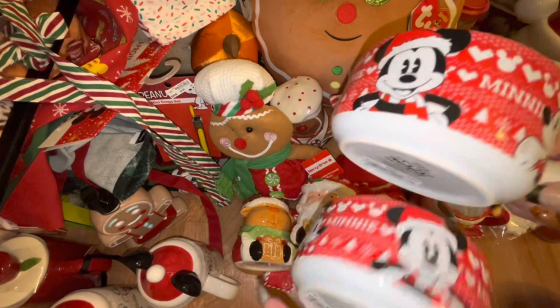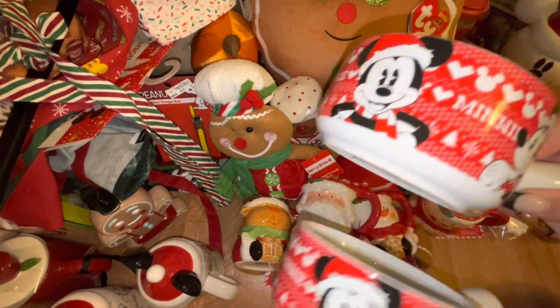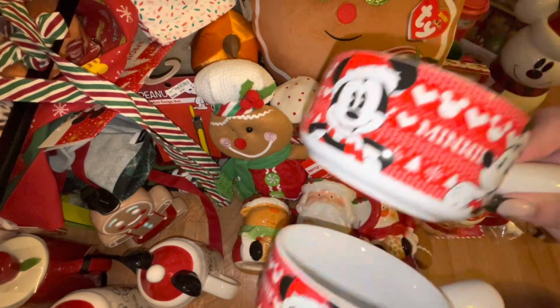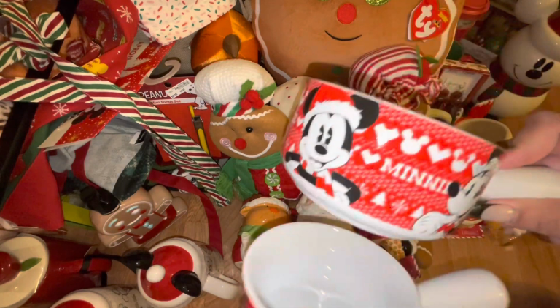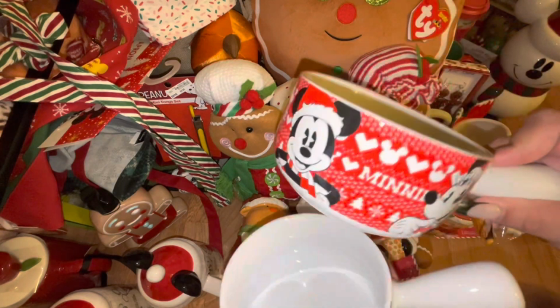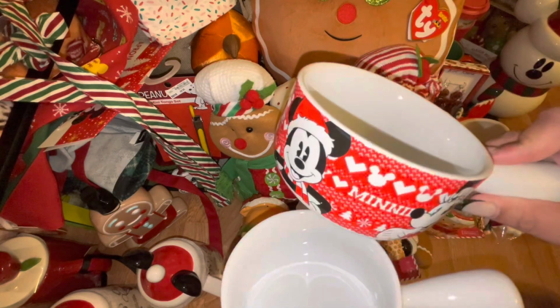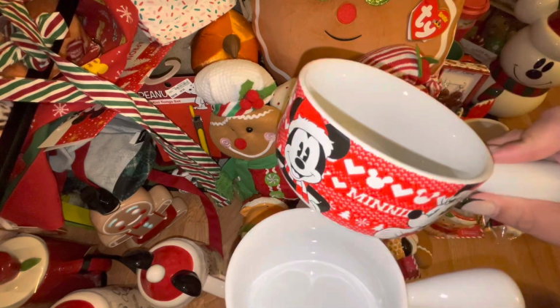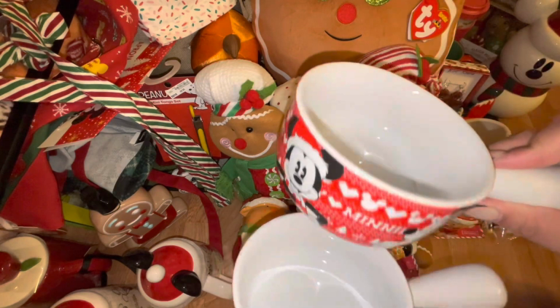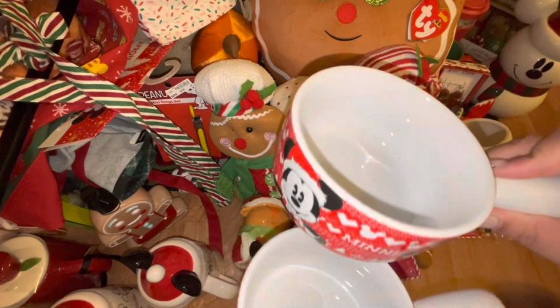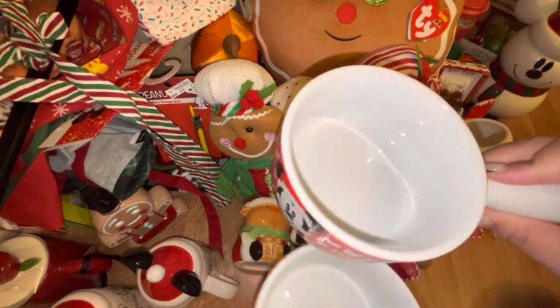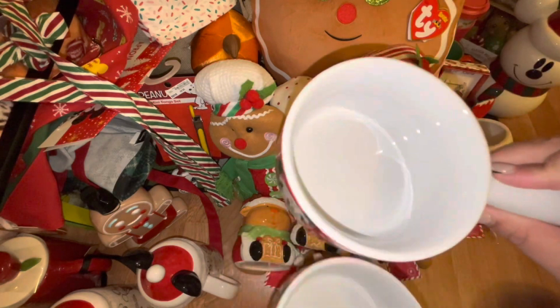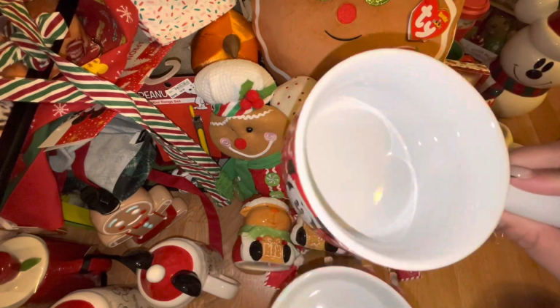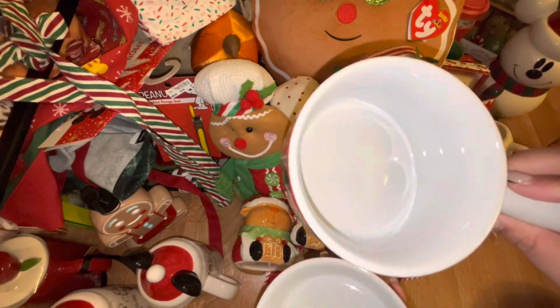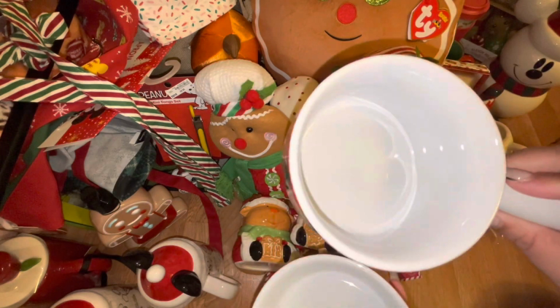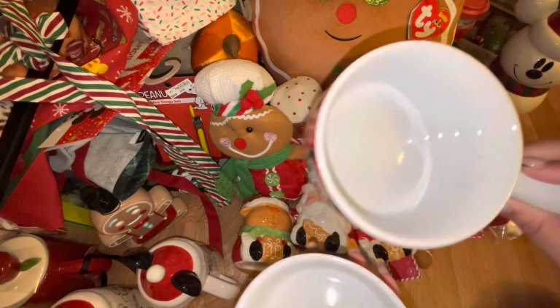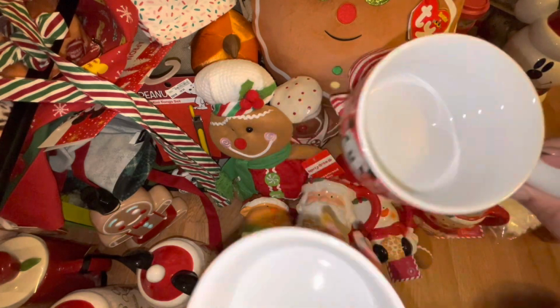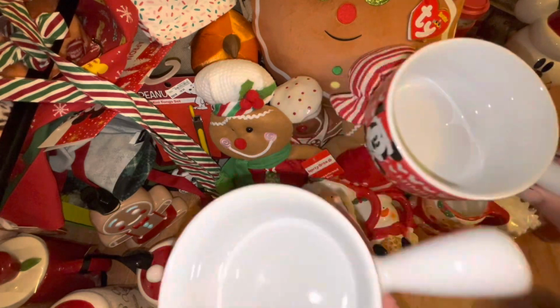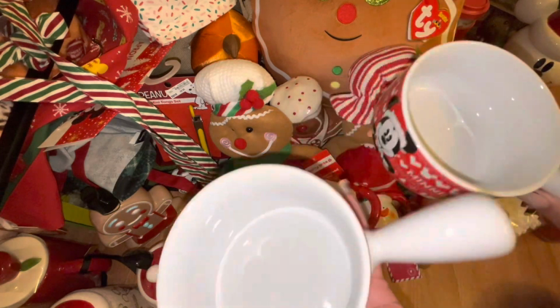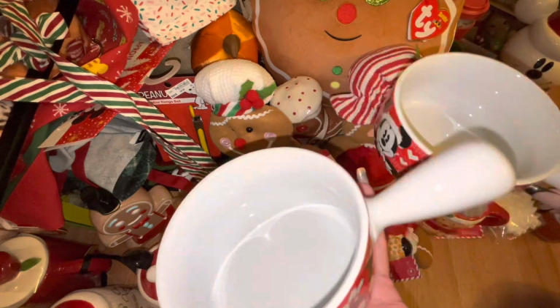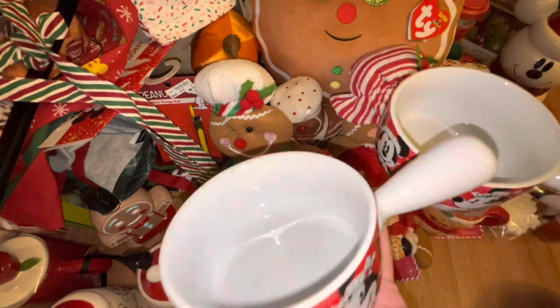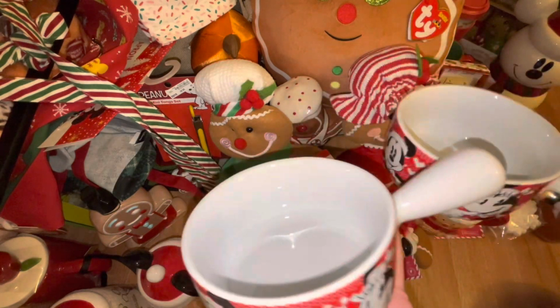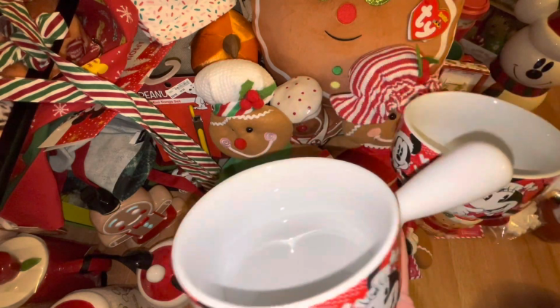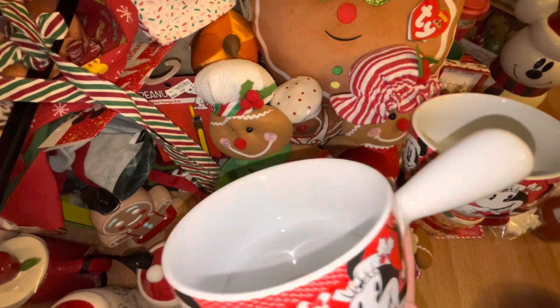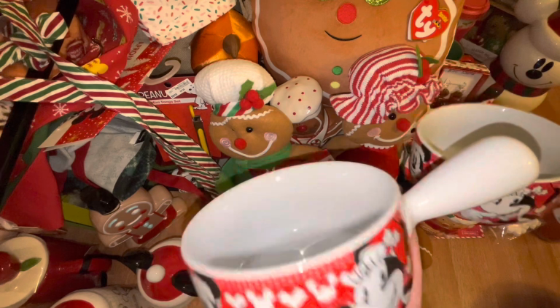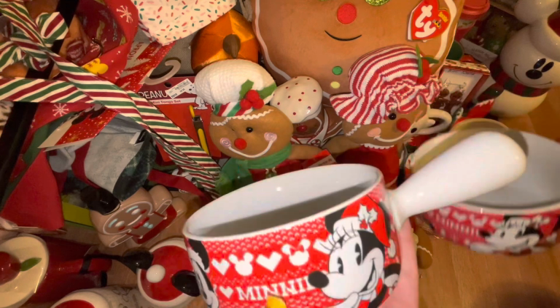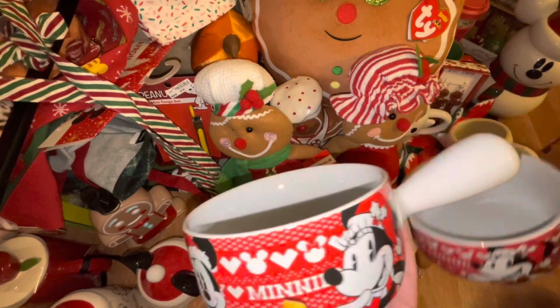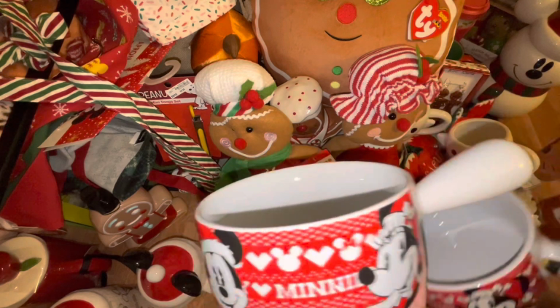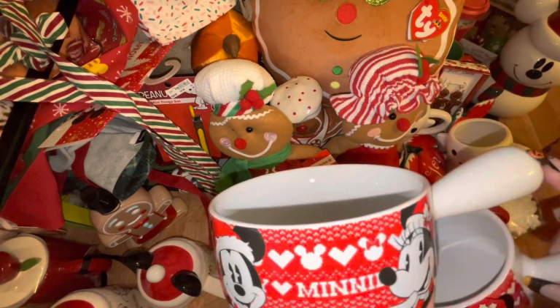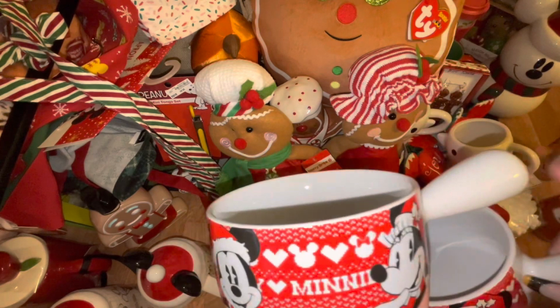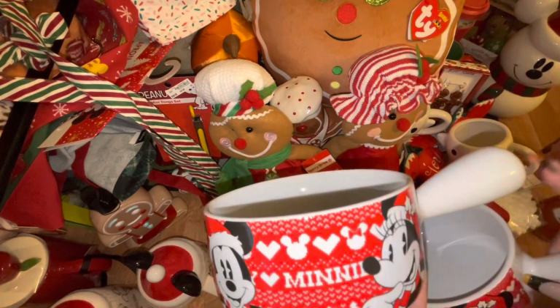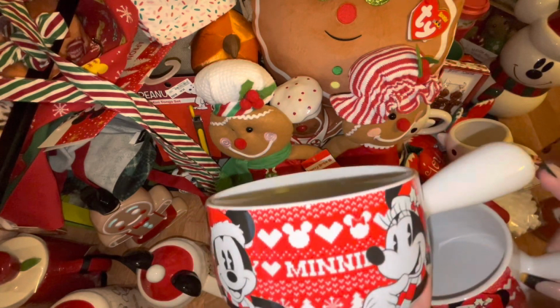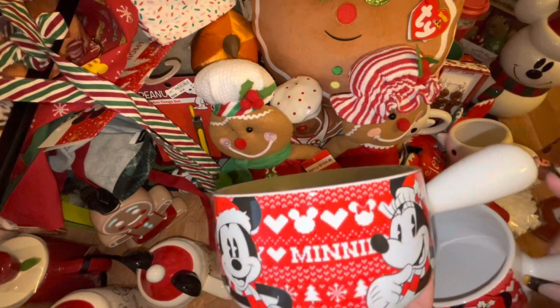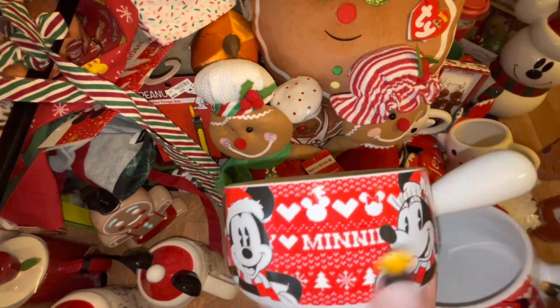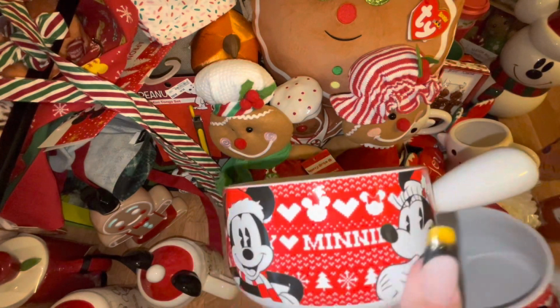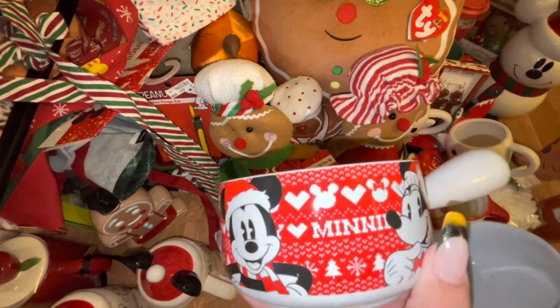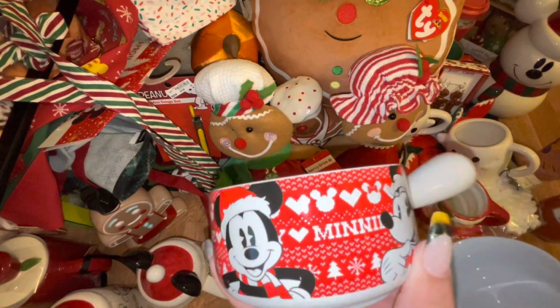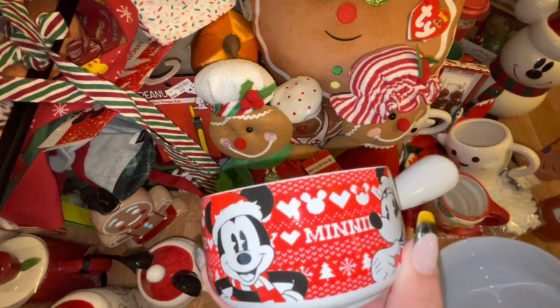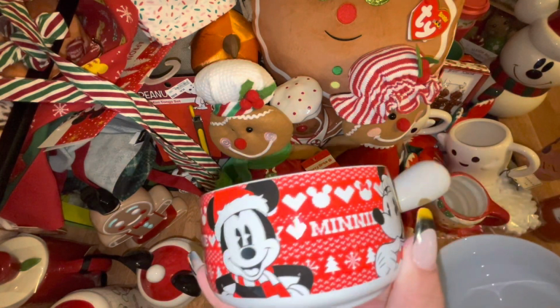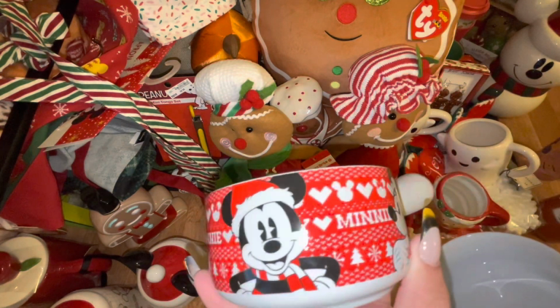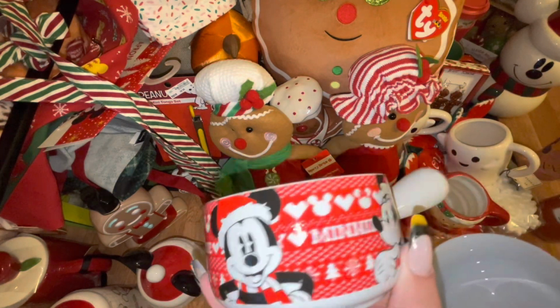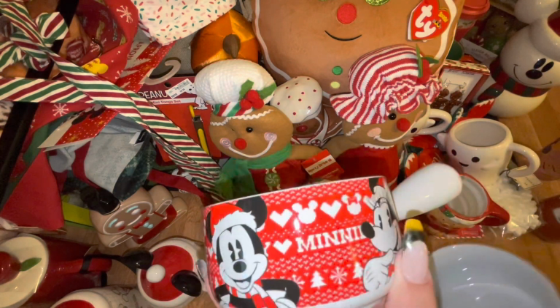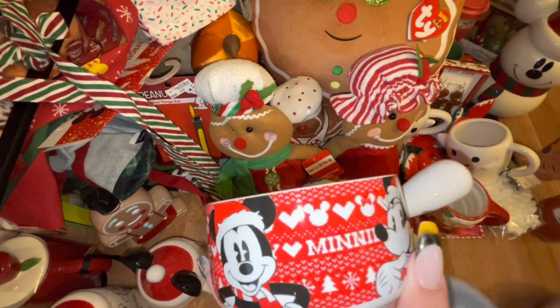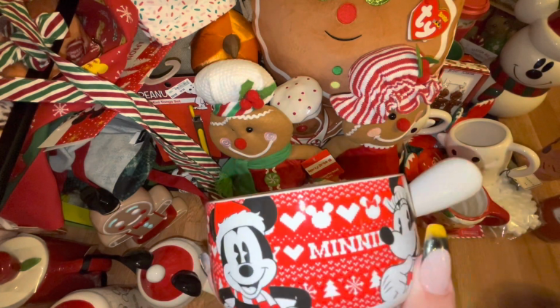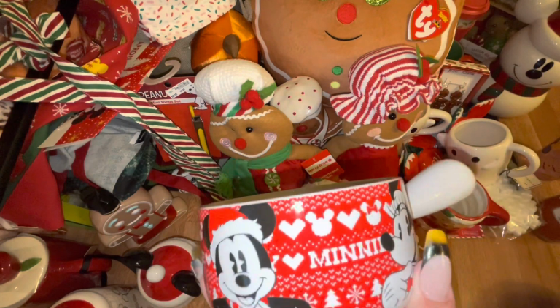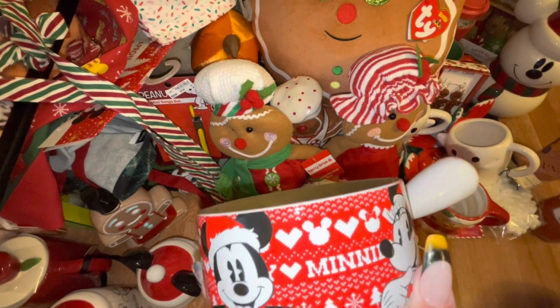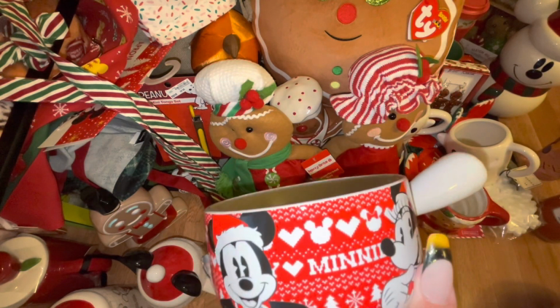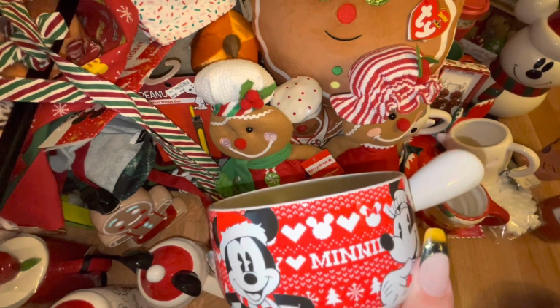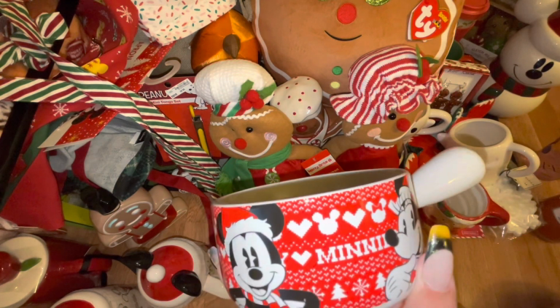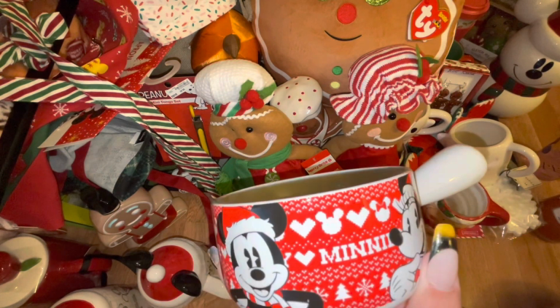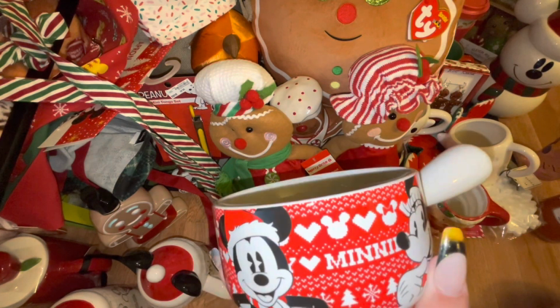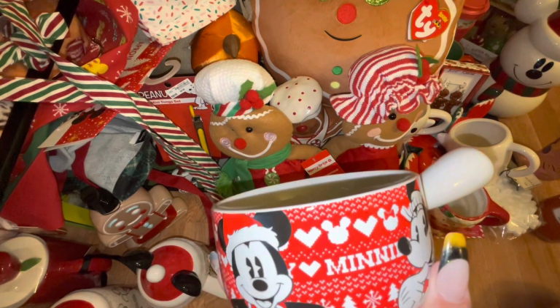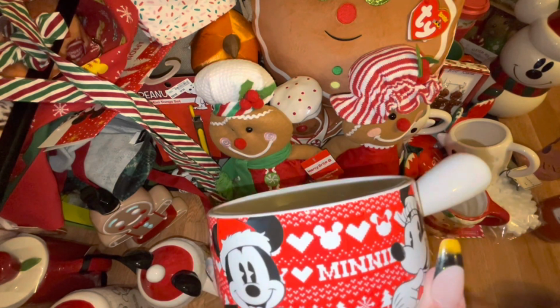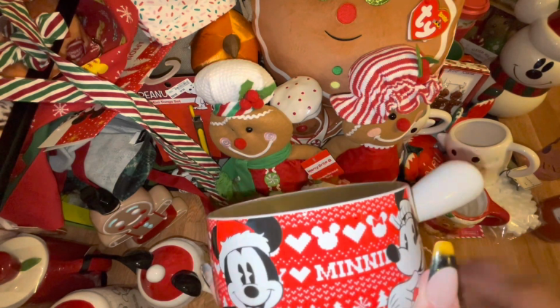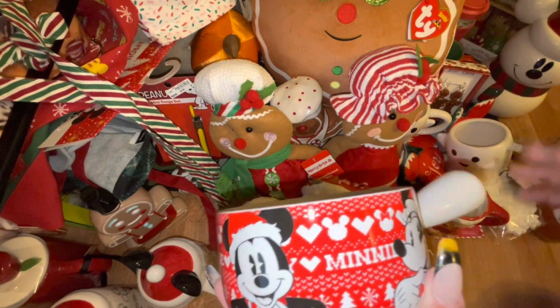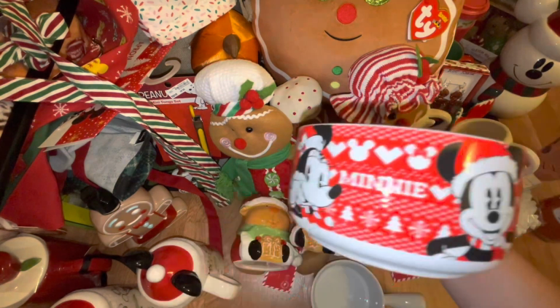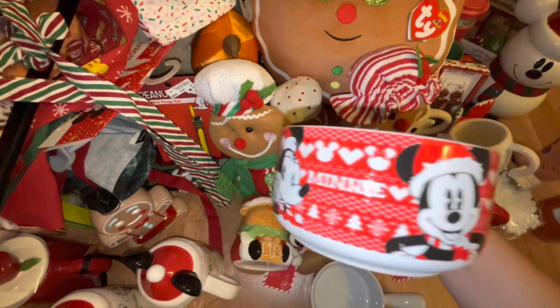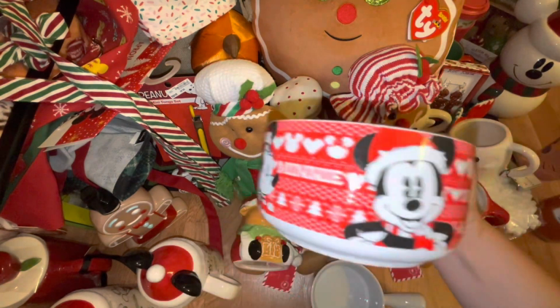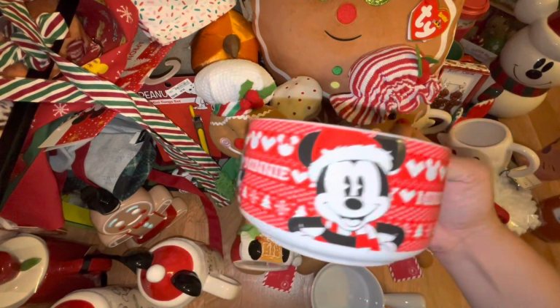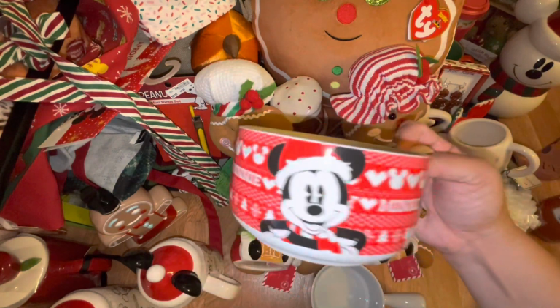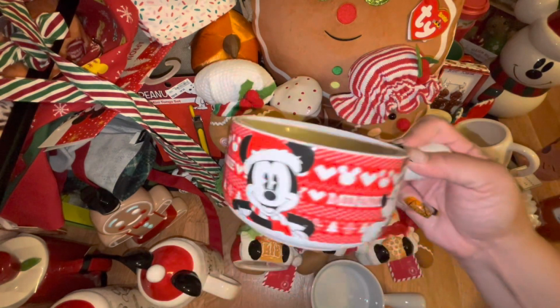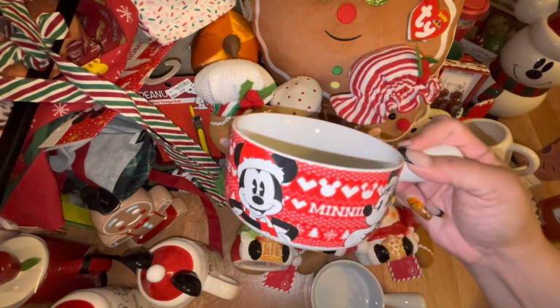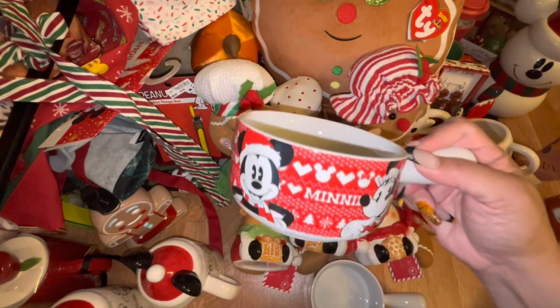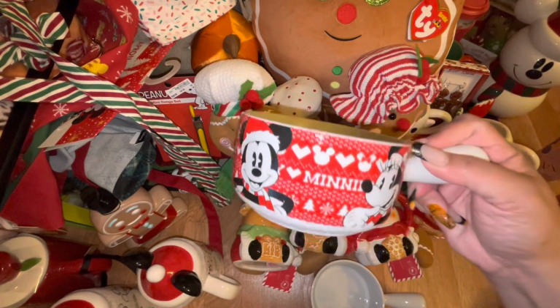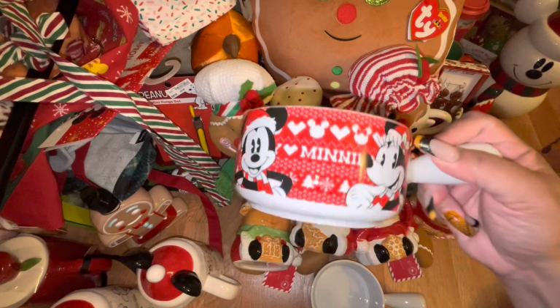From Ross I also got these Disney Christmas soup bowls — each one was $5.99. I like the size and the little handle — perfect for things like ice cream. I got two of them.